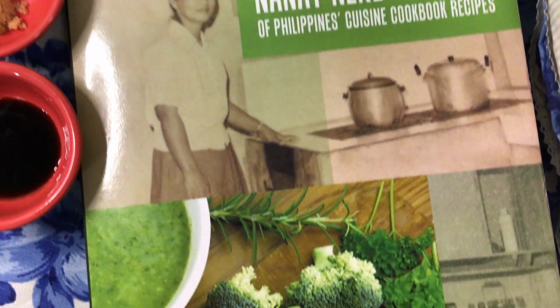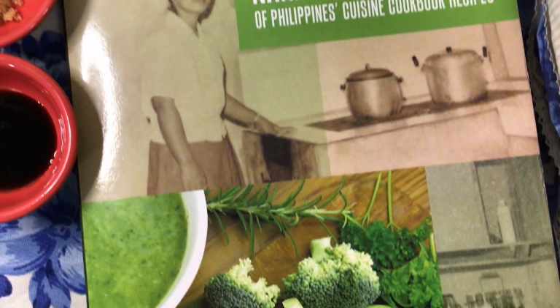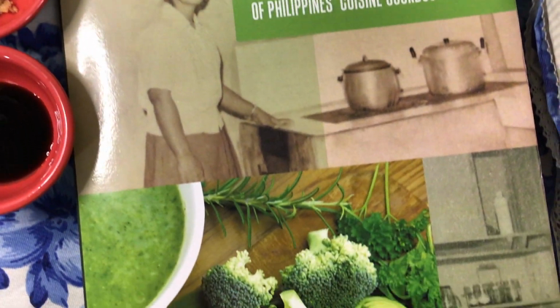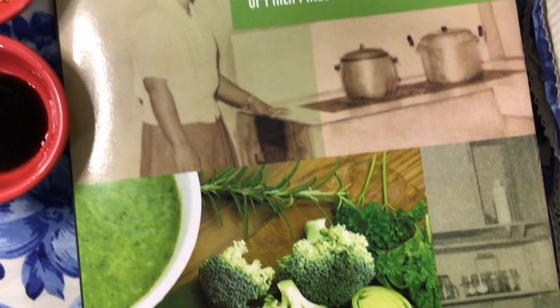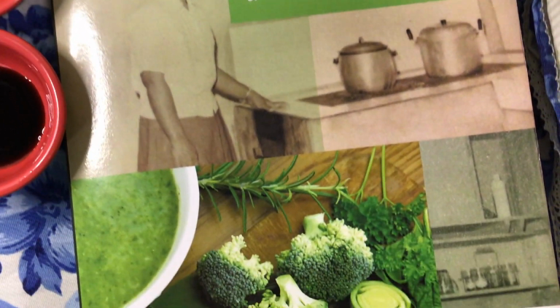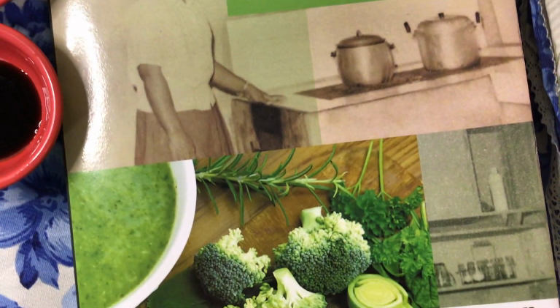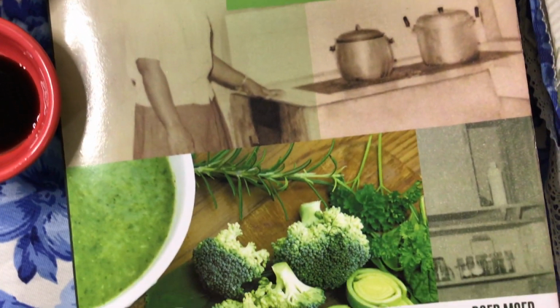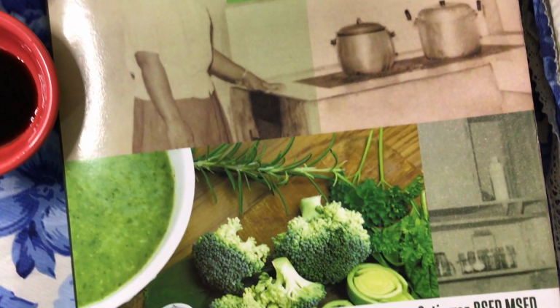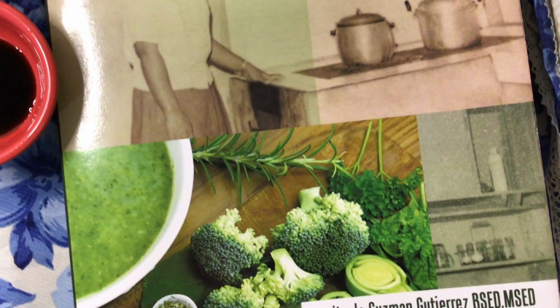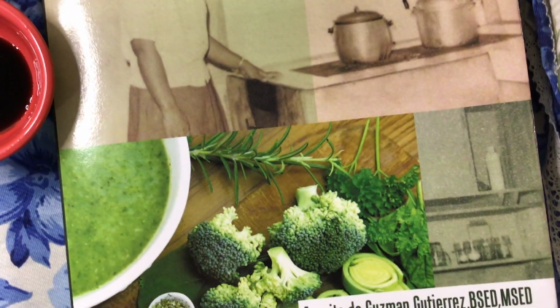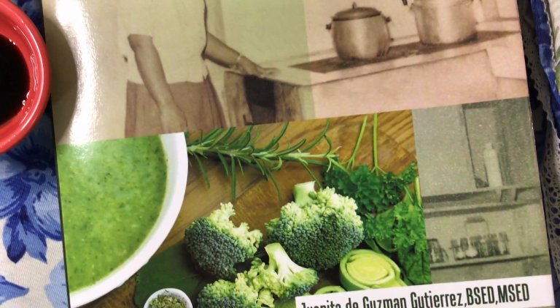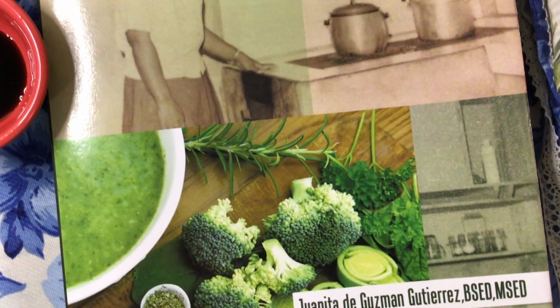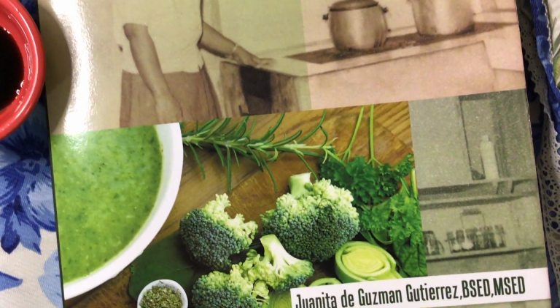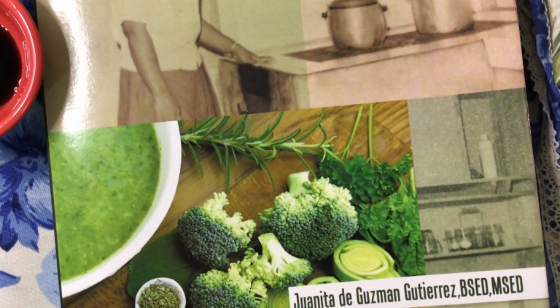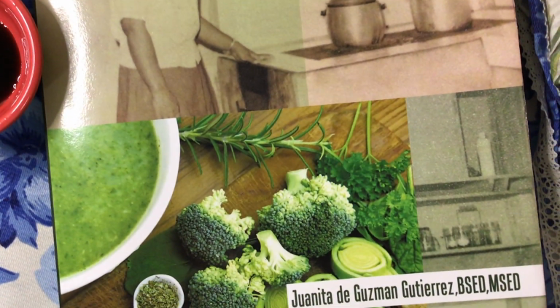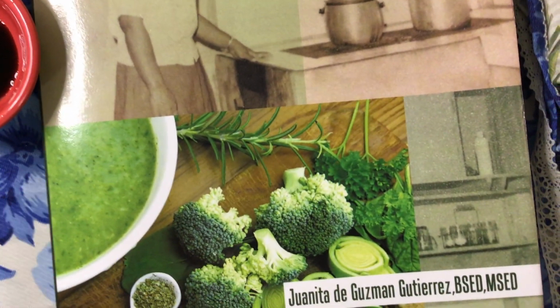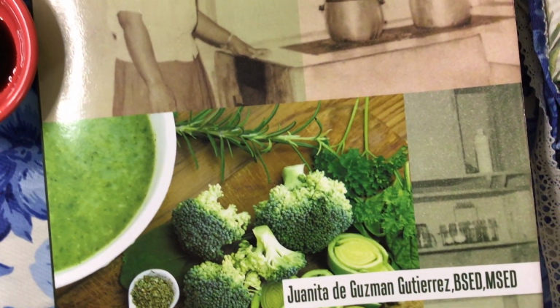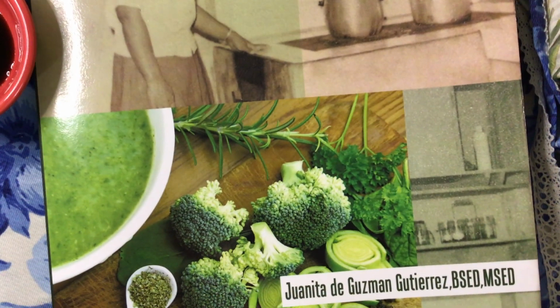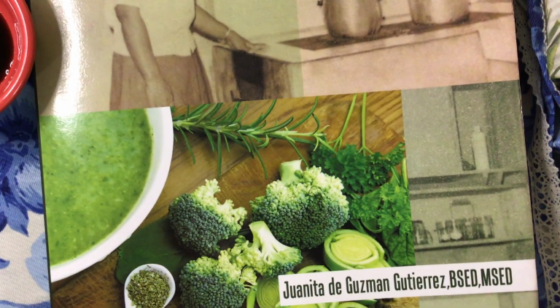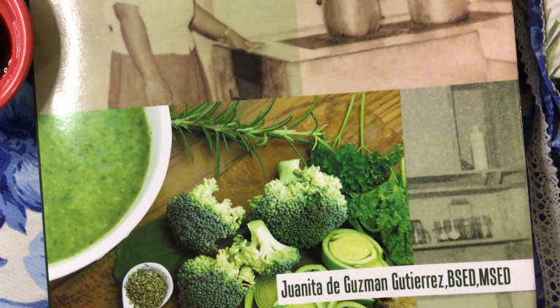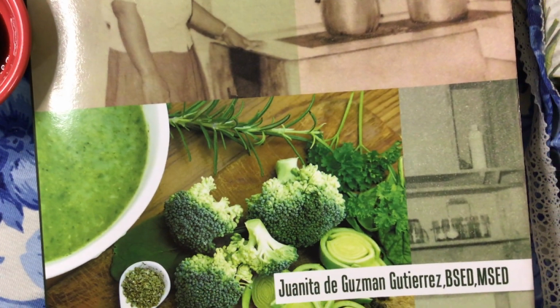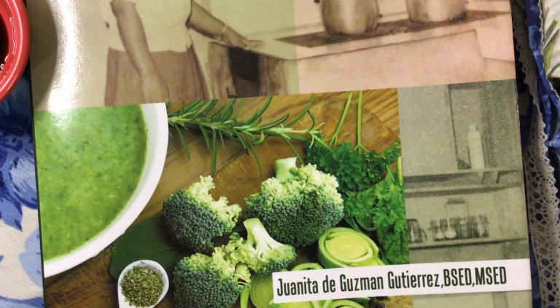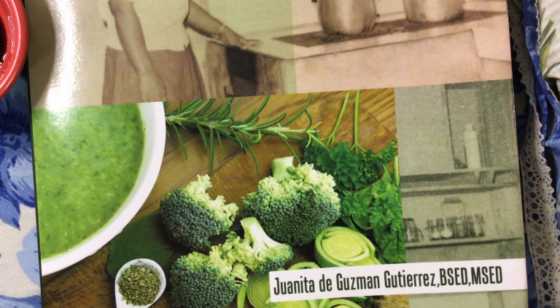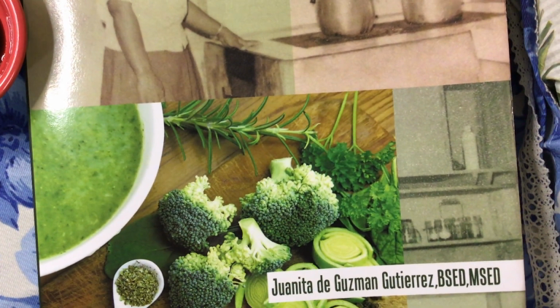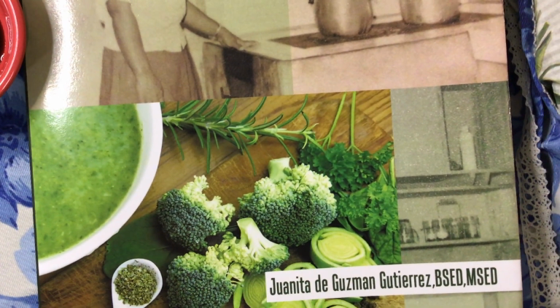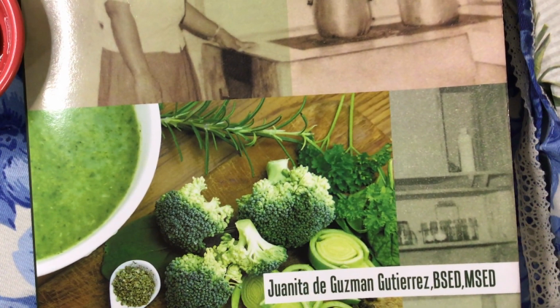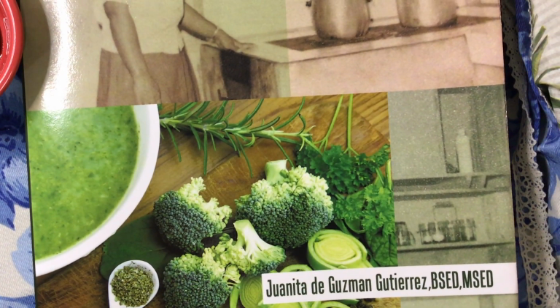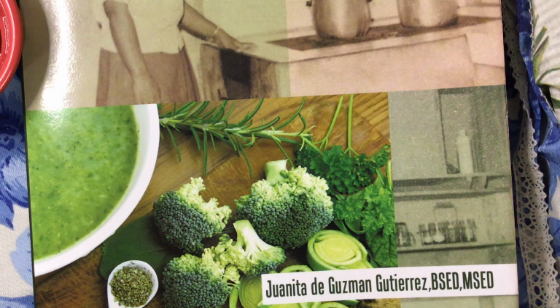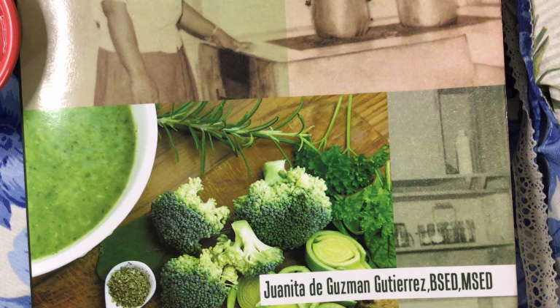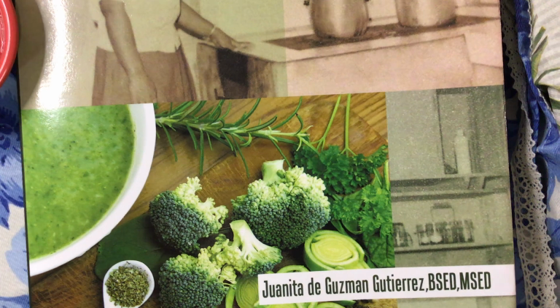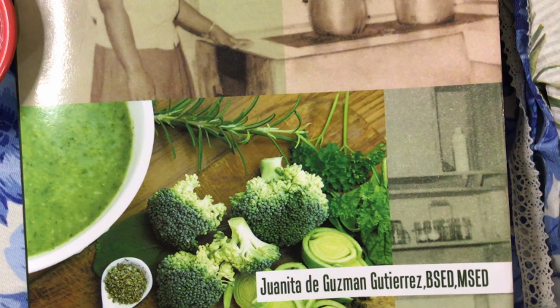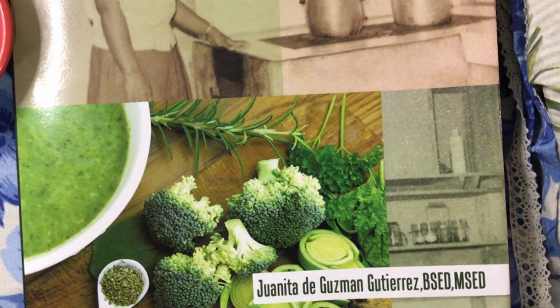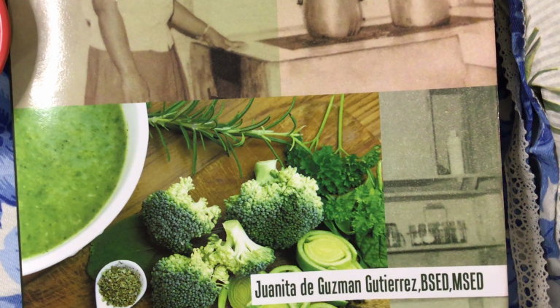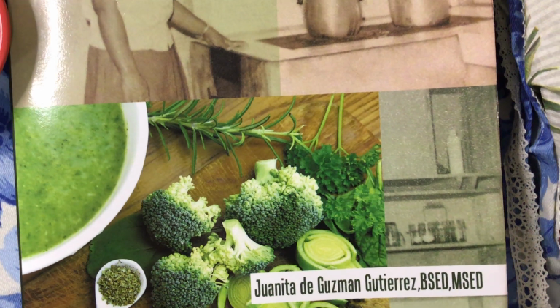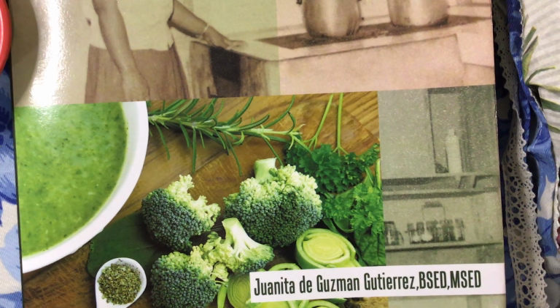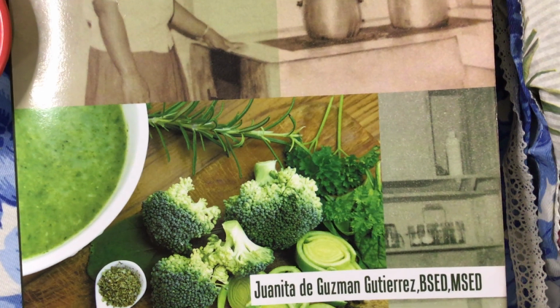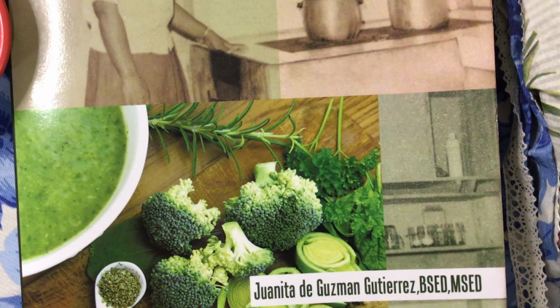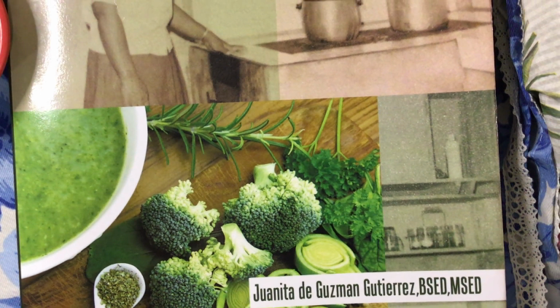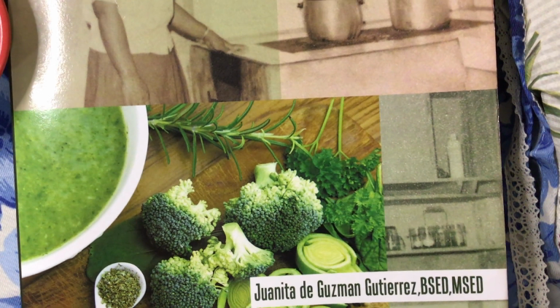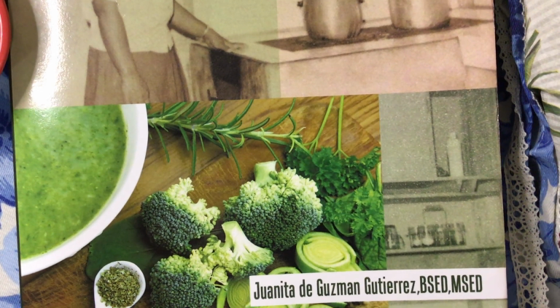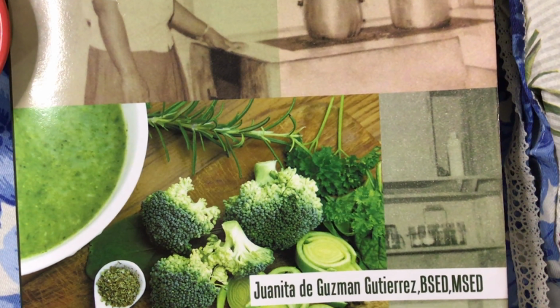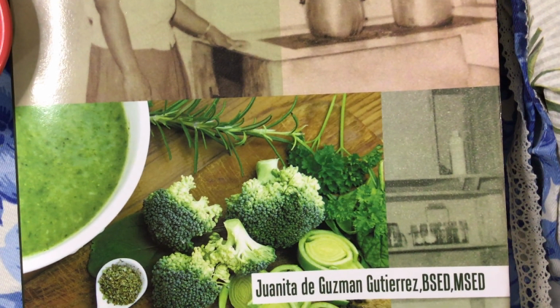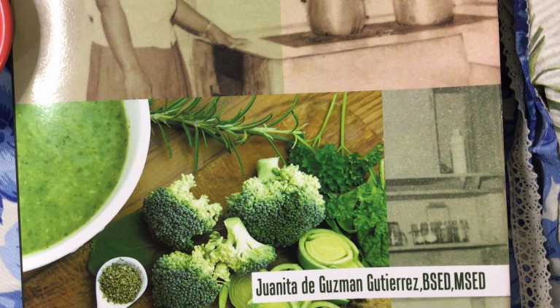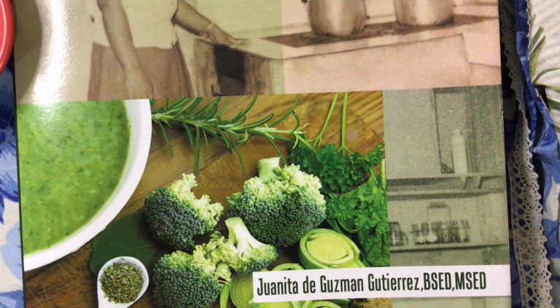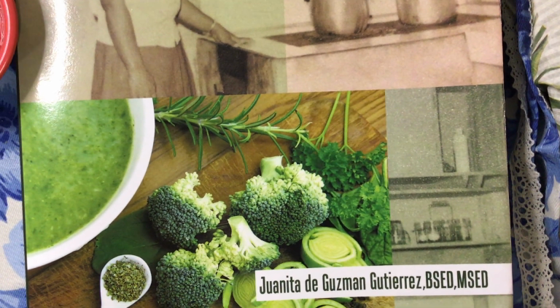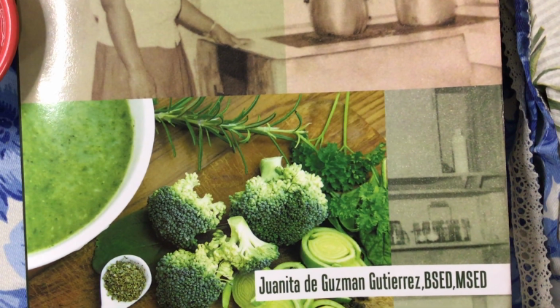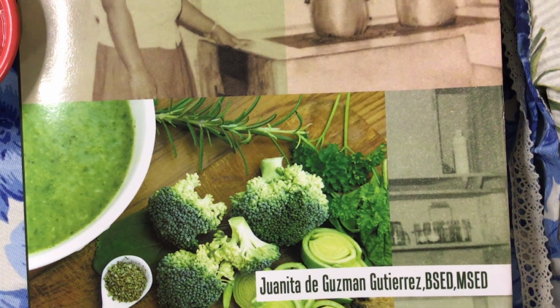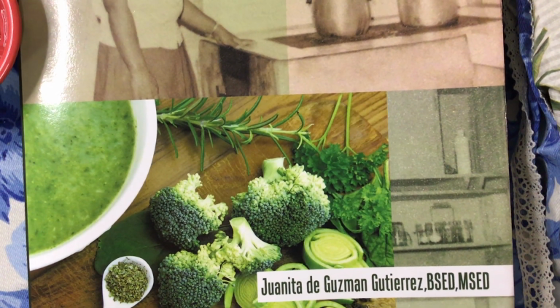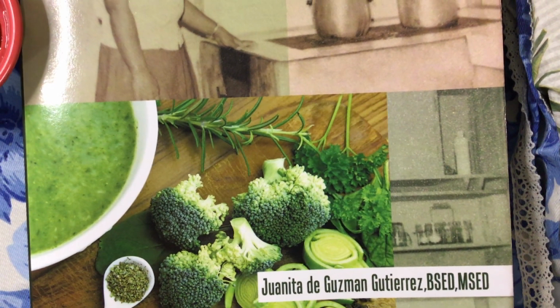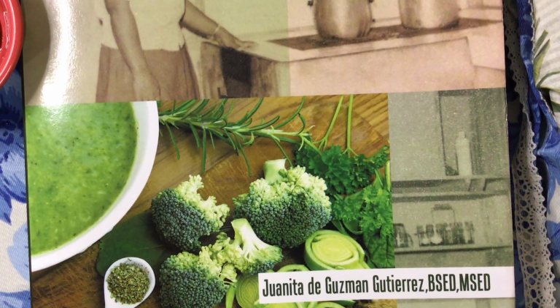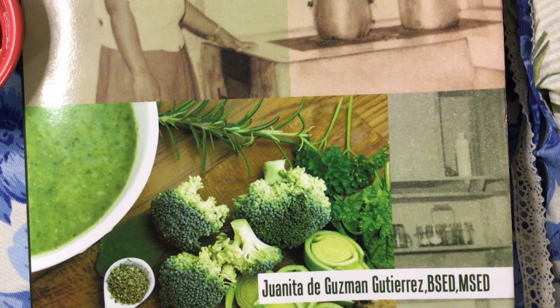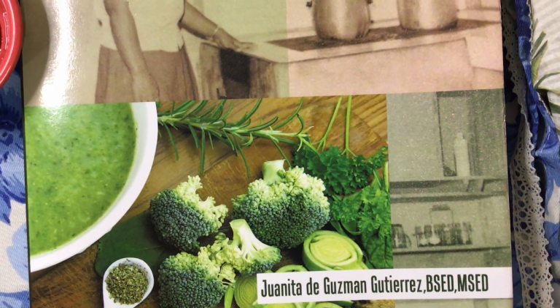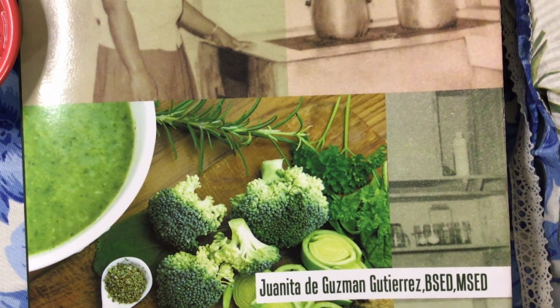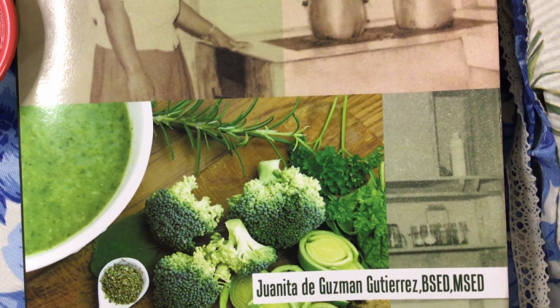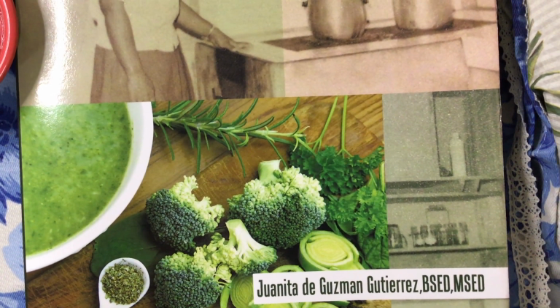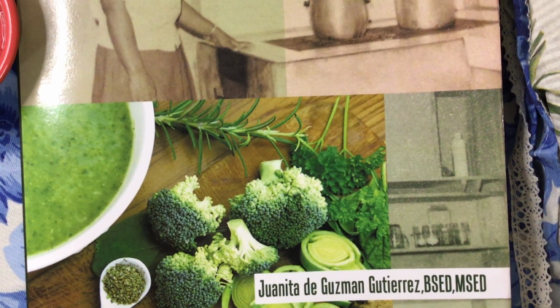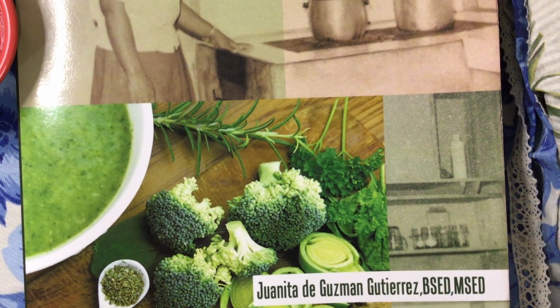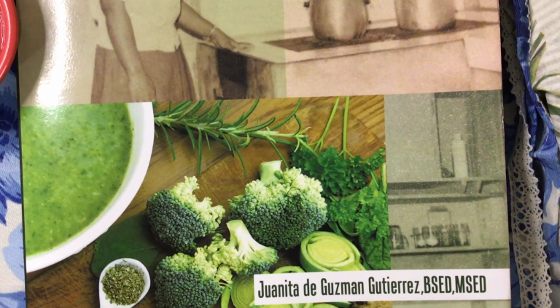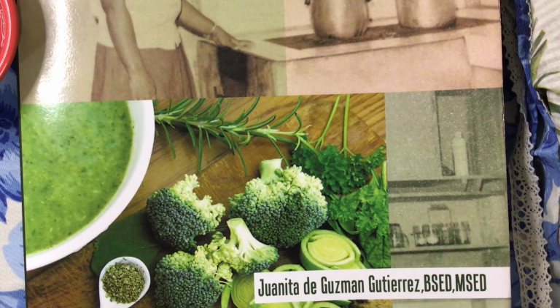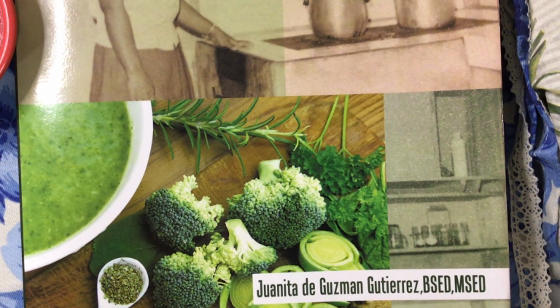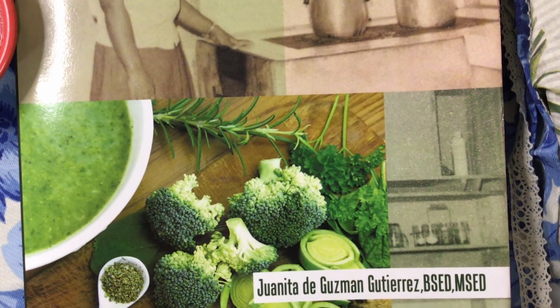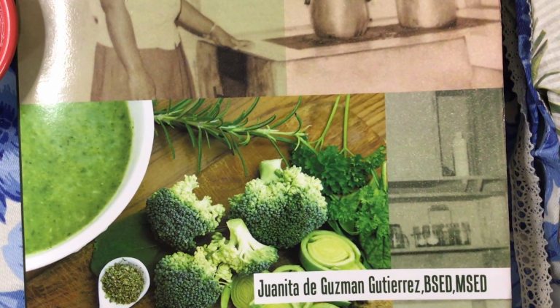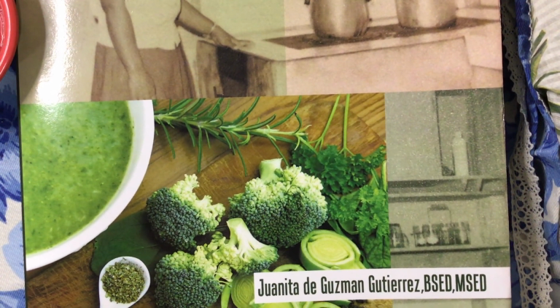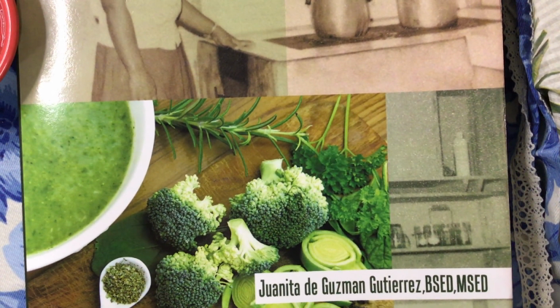And her daughter — yes, that's me speaking to you over the video. Hello, Juanita Guzman Gutierrez, Amazon author central page.